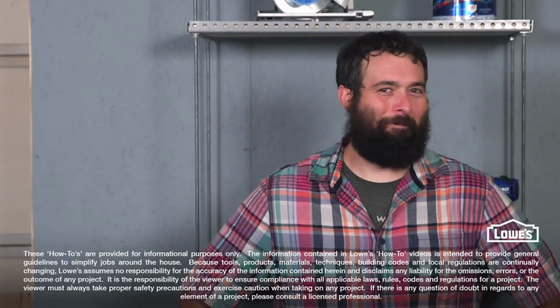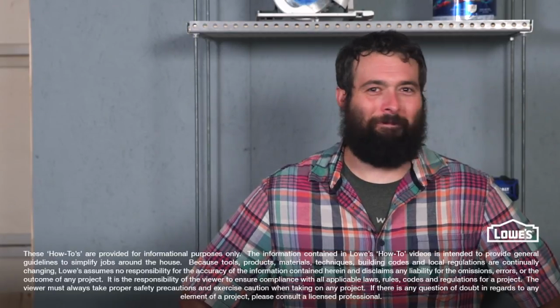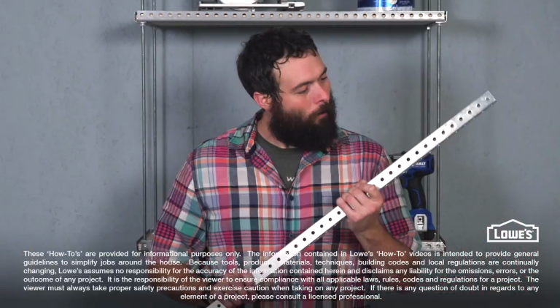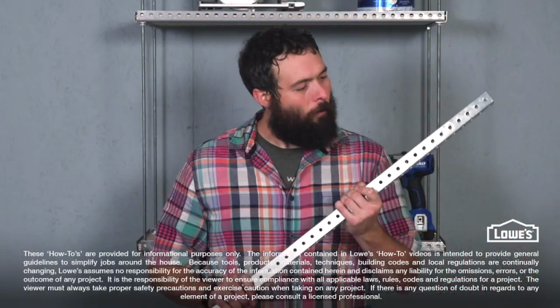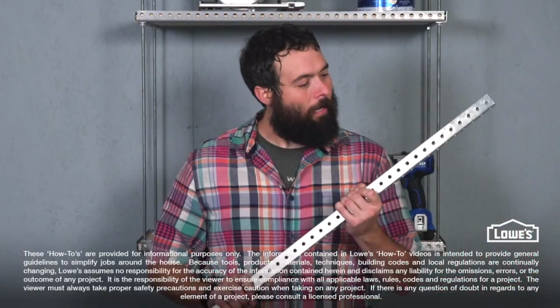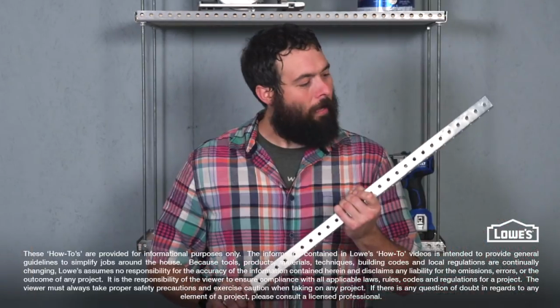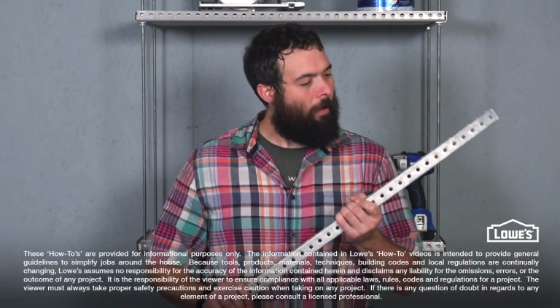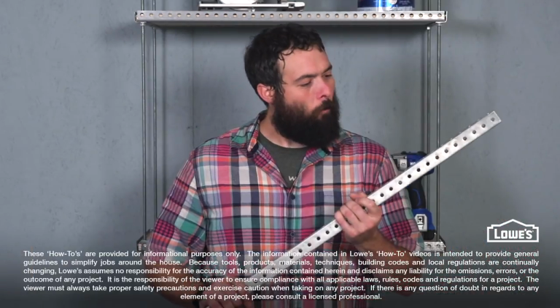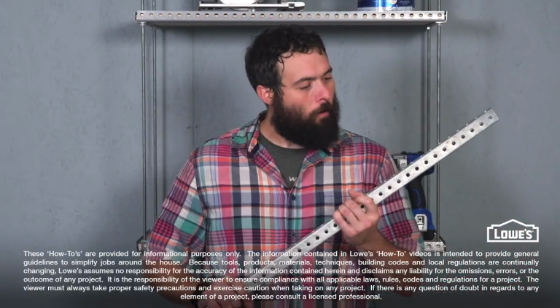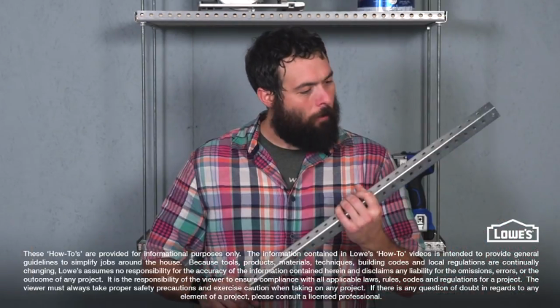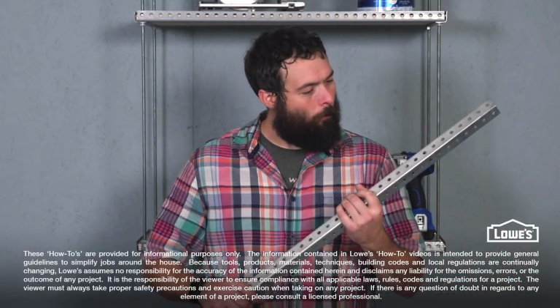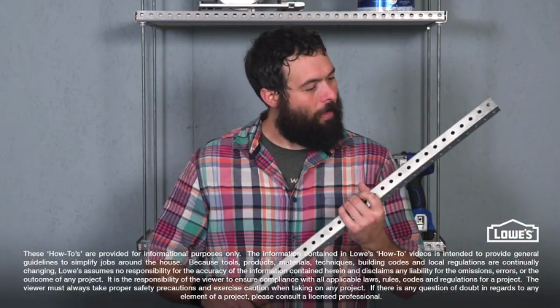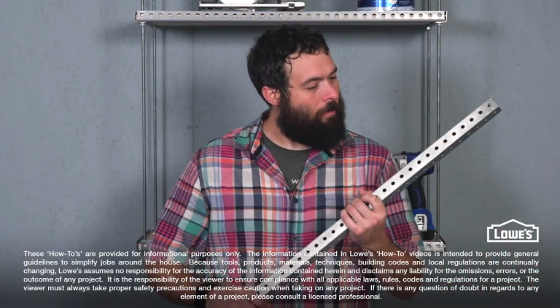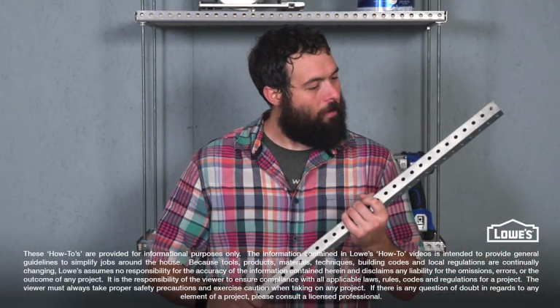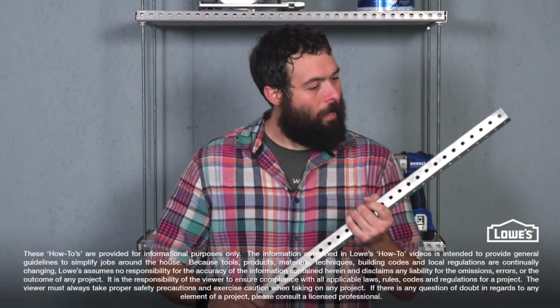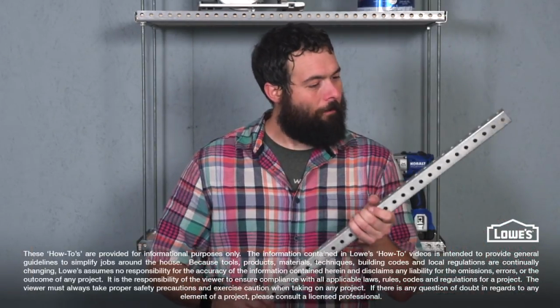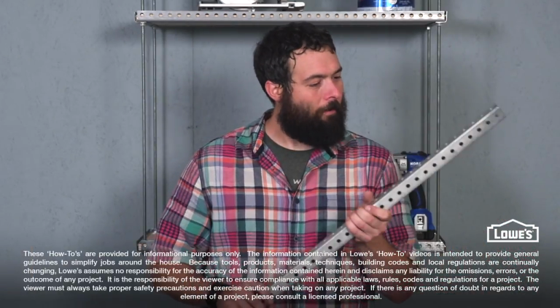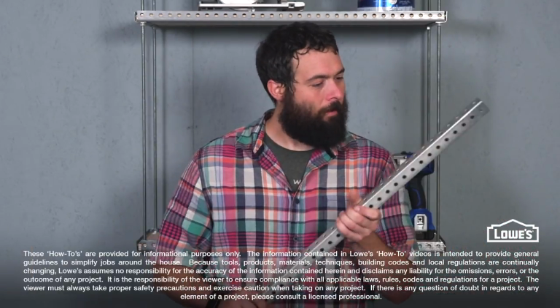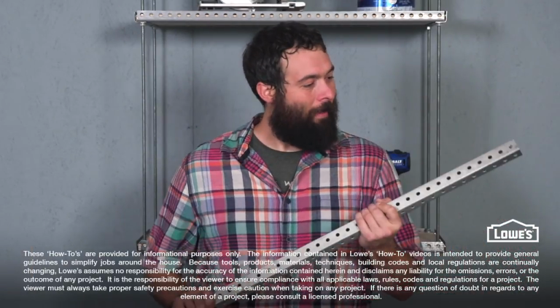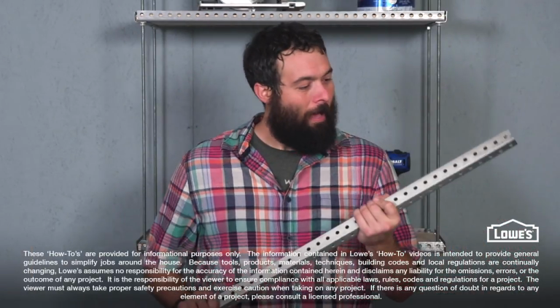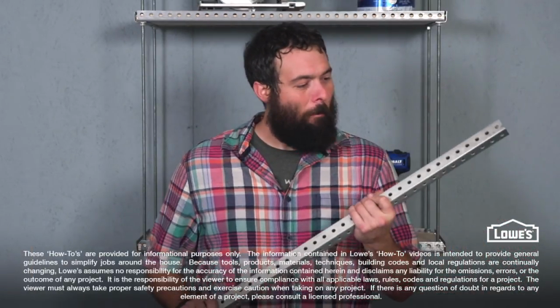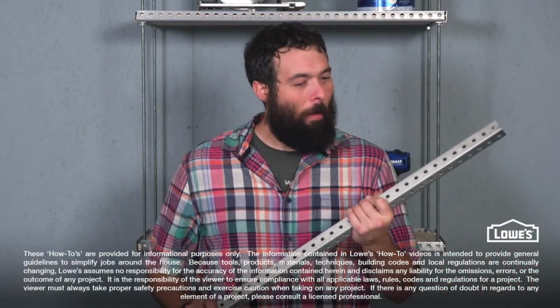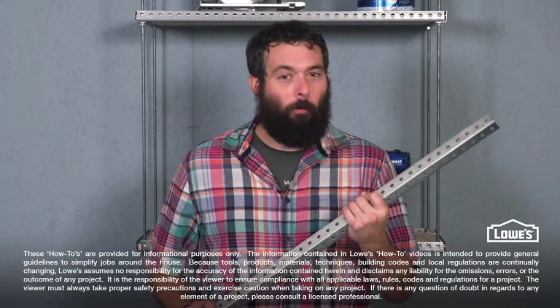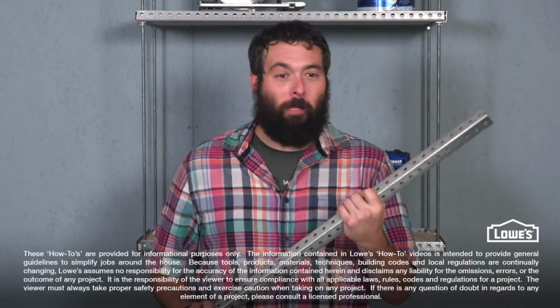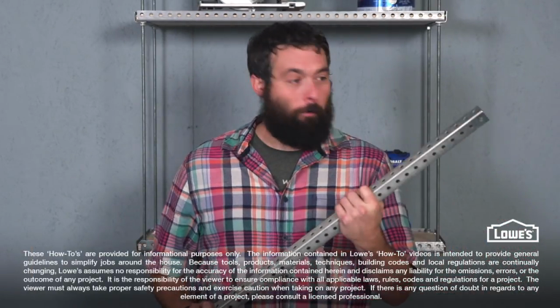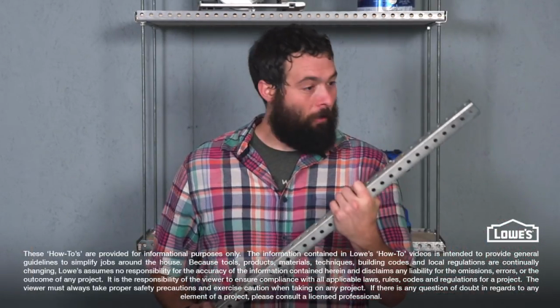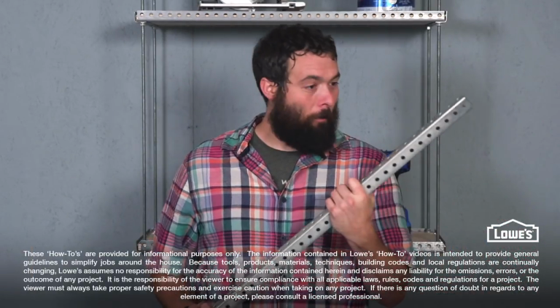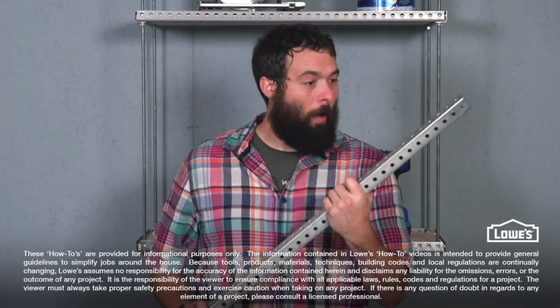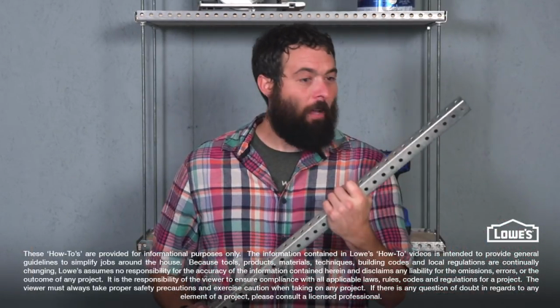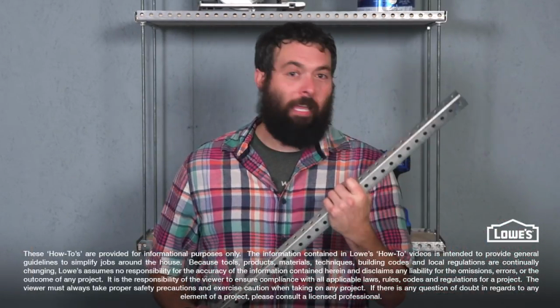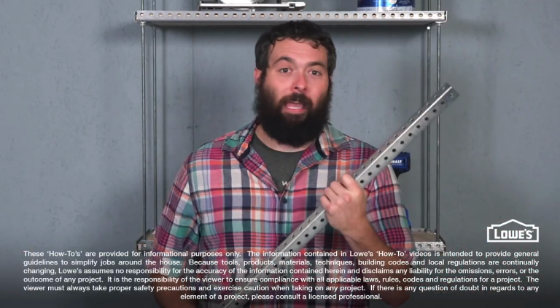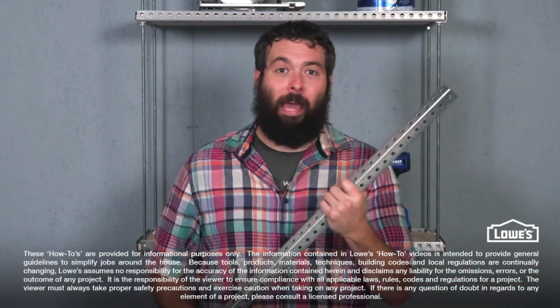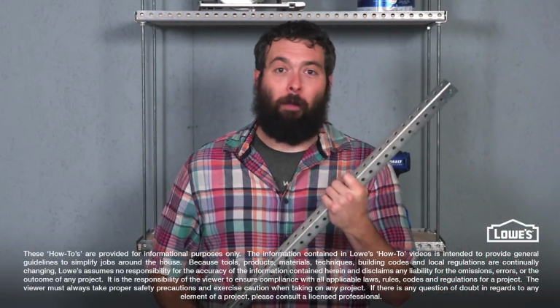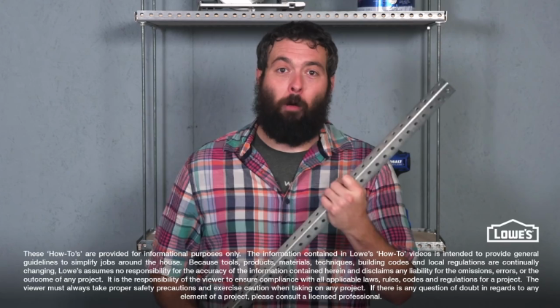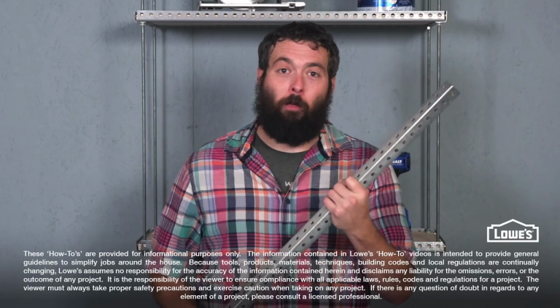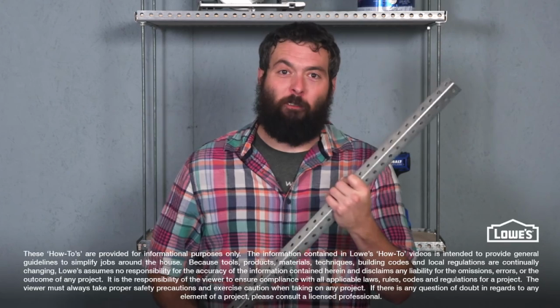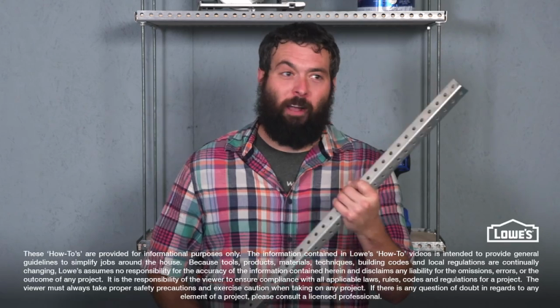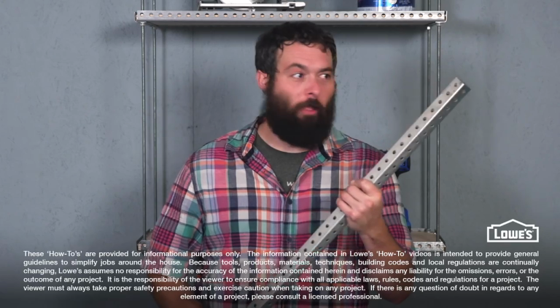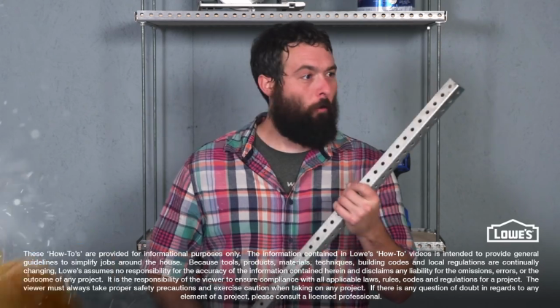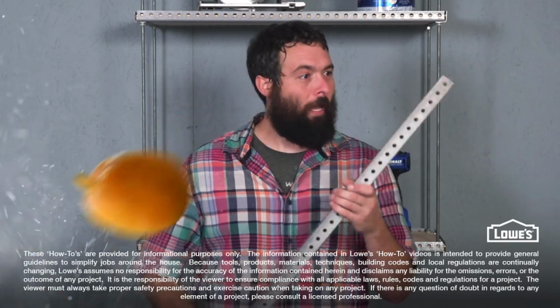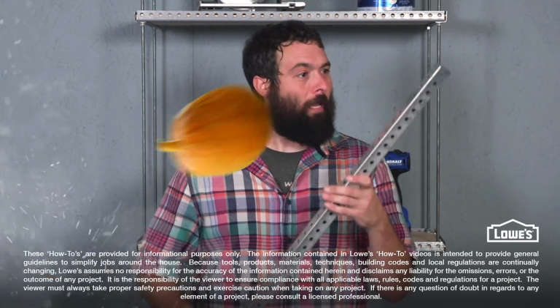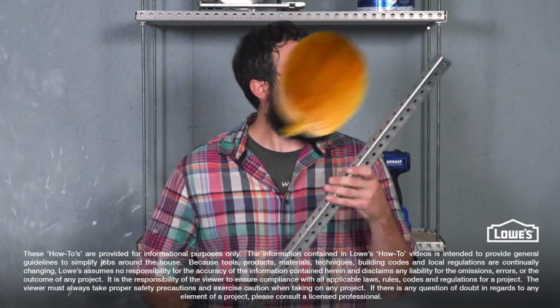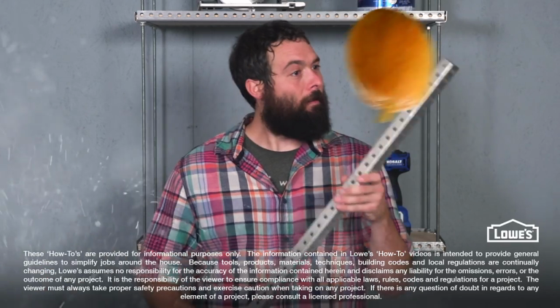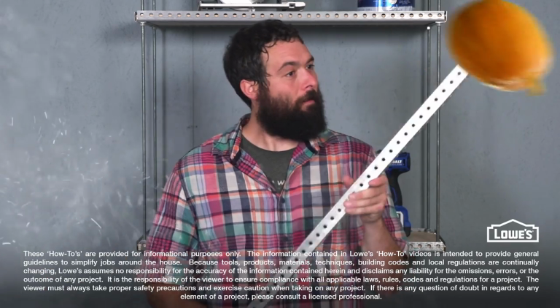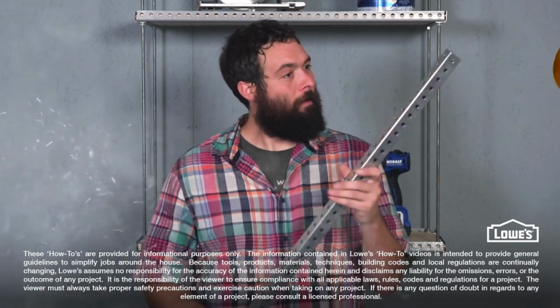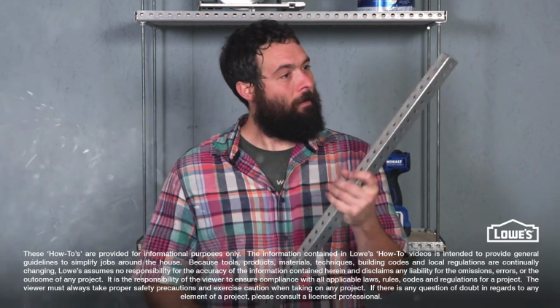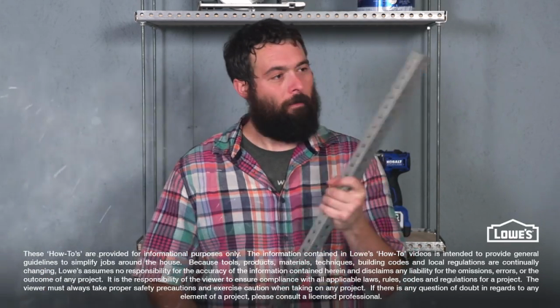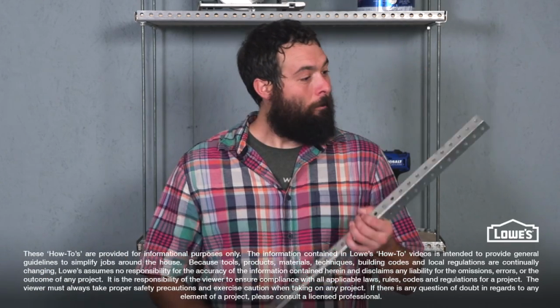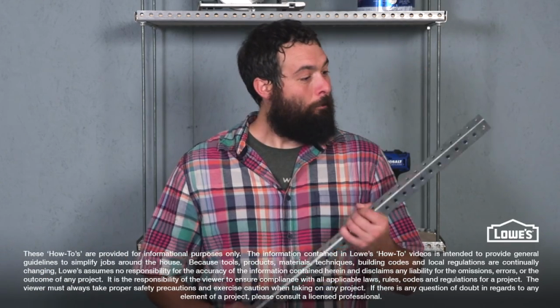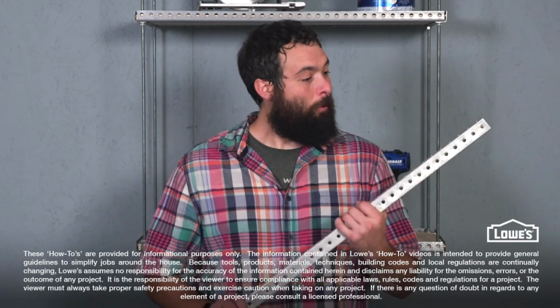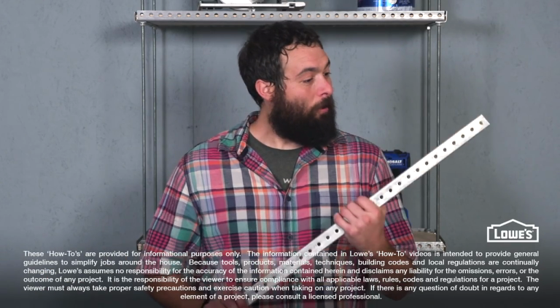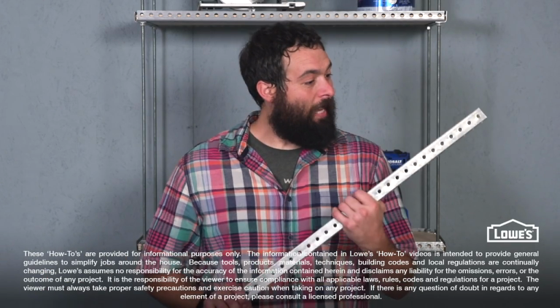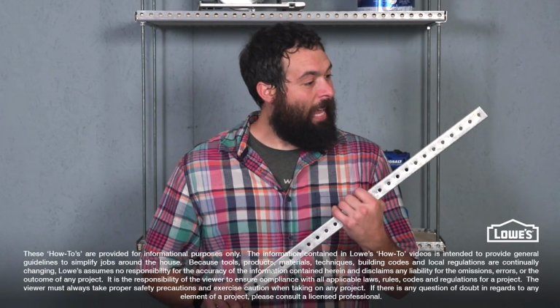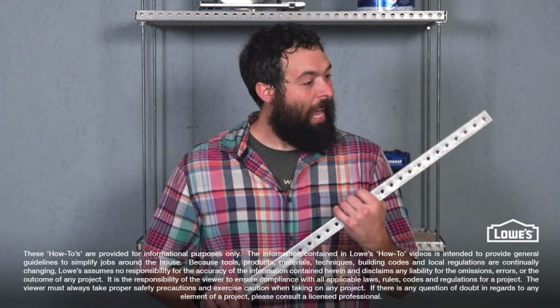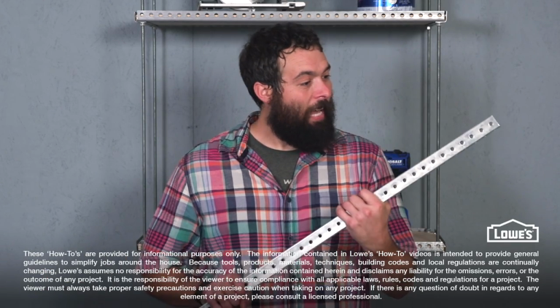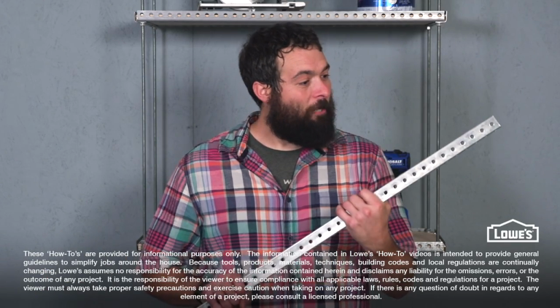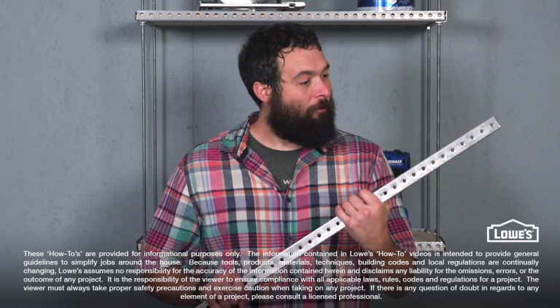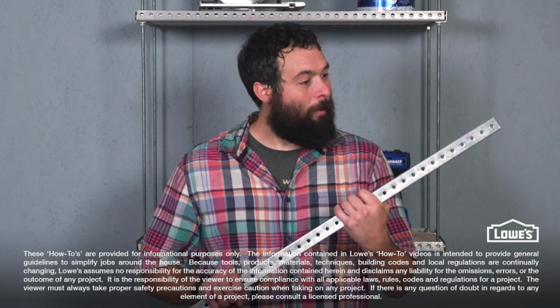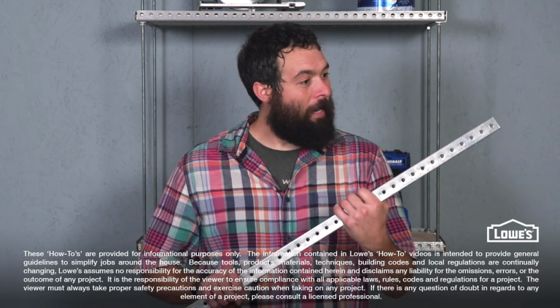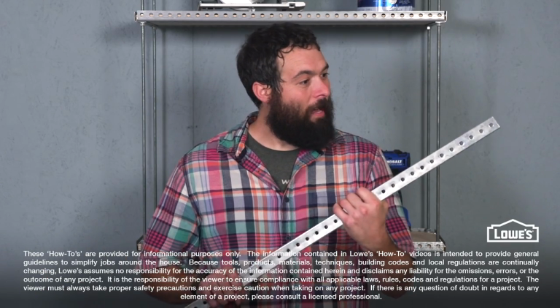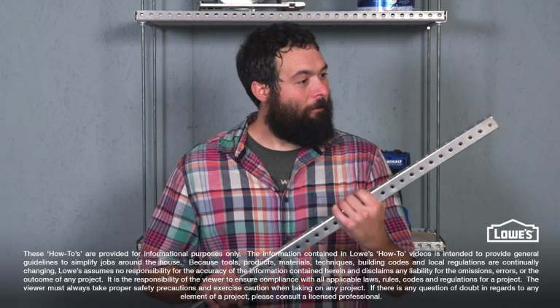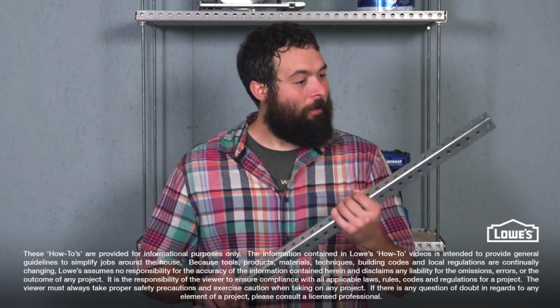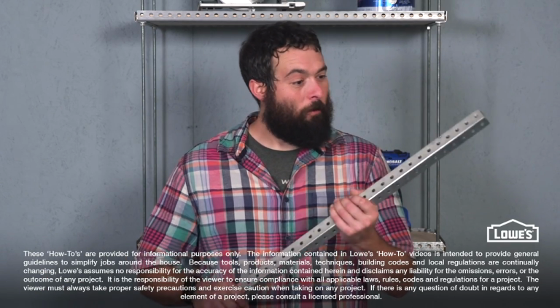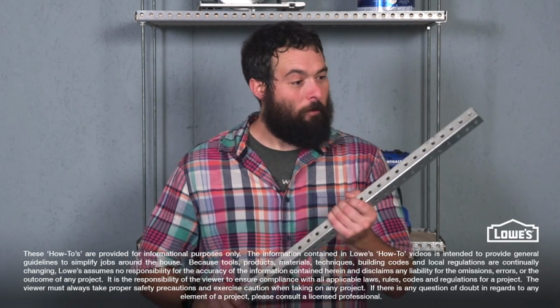I really love working with this stuff. I bet we could build a pumpkin catapult for Halloween. Or build a cage for my nephews.